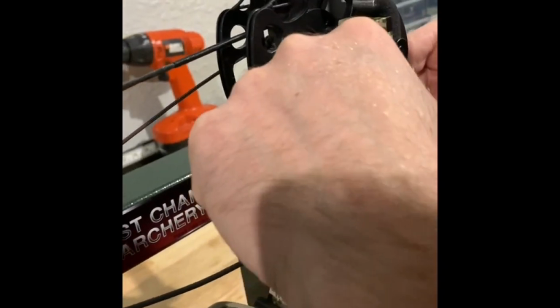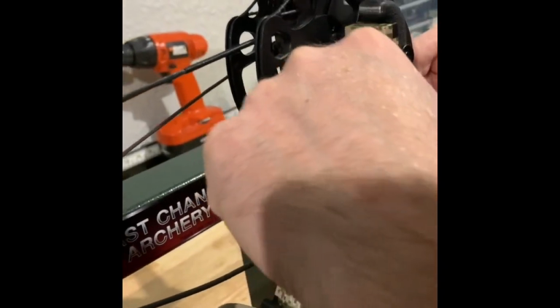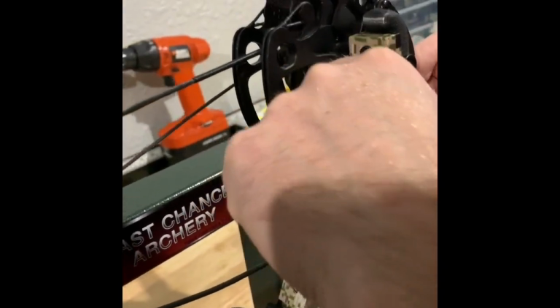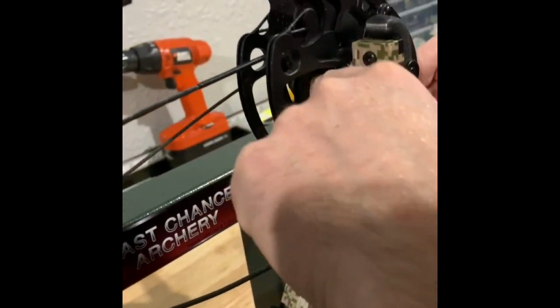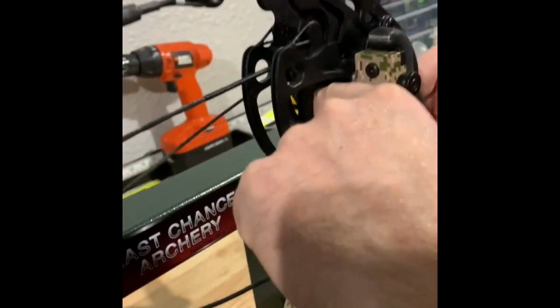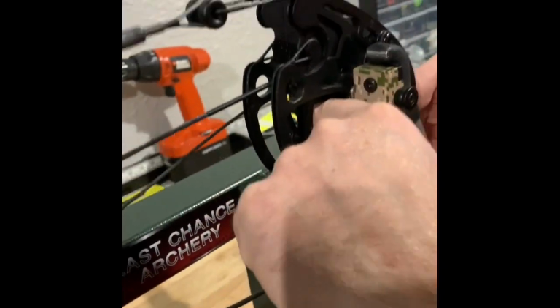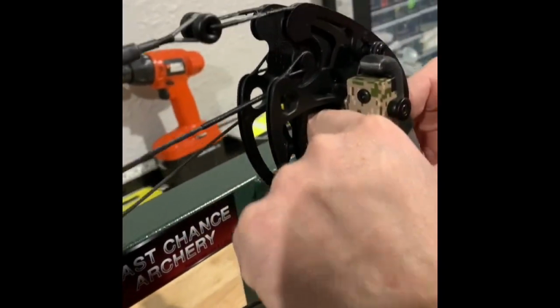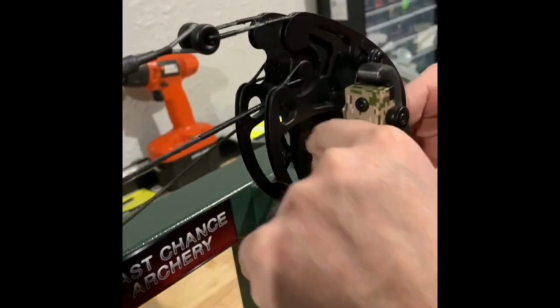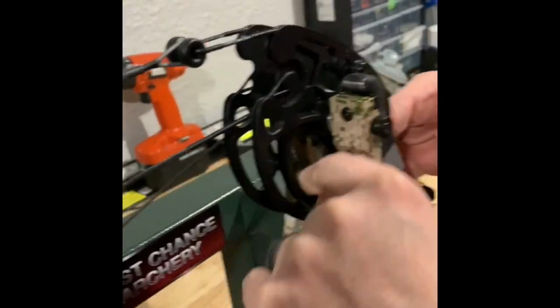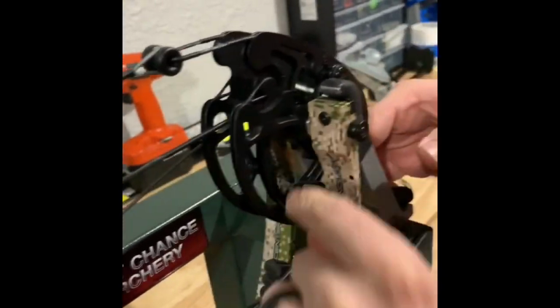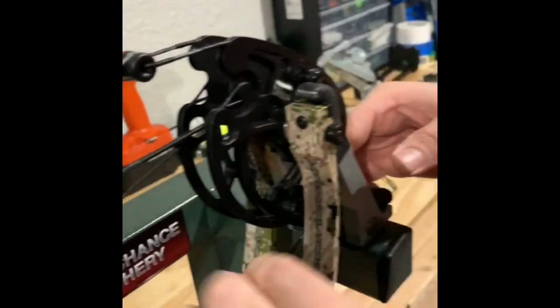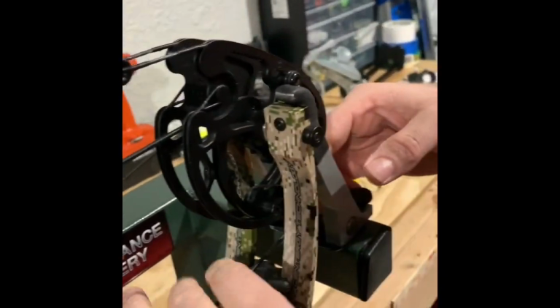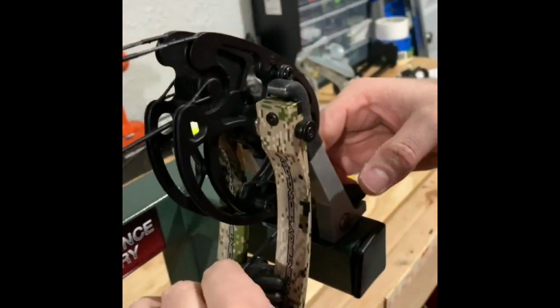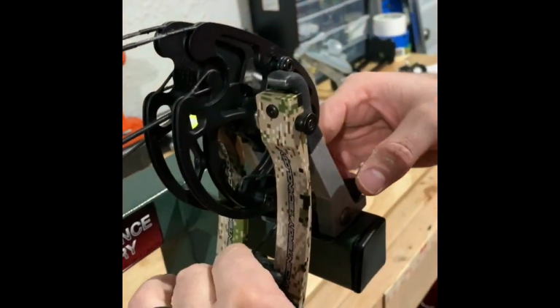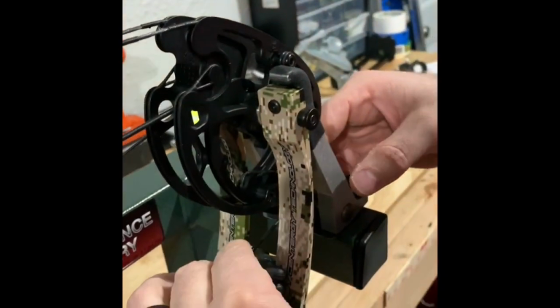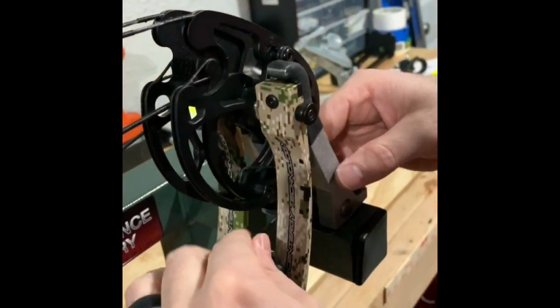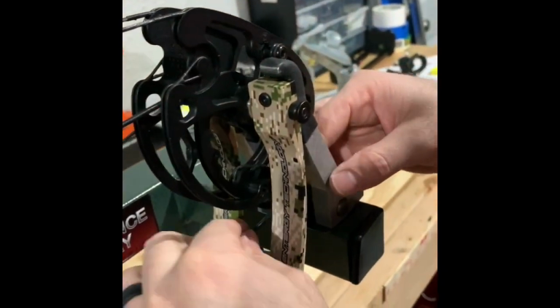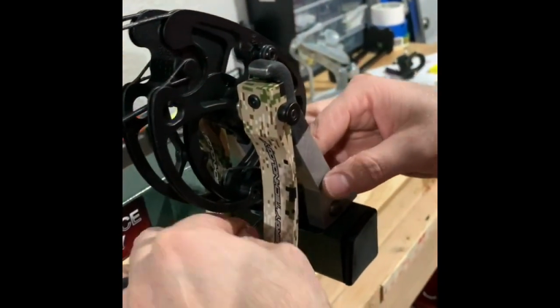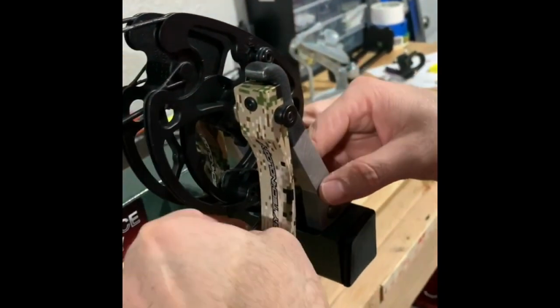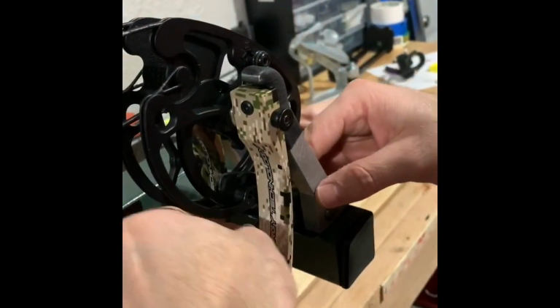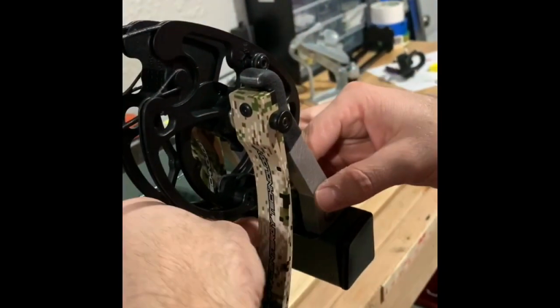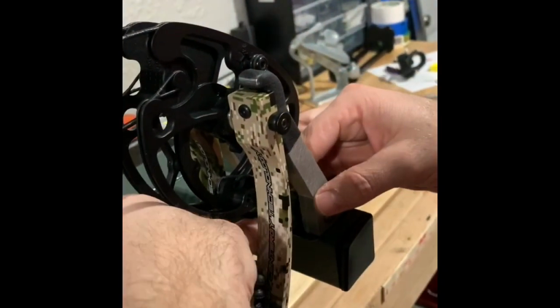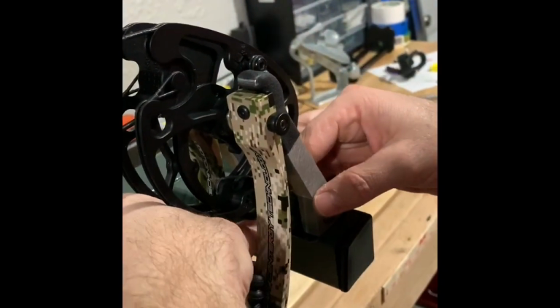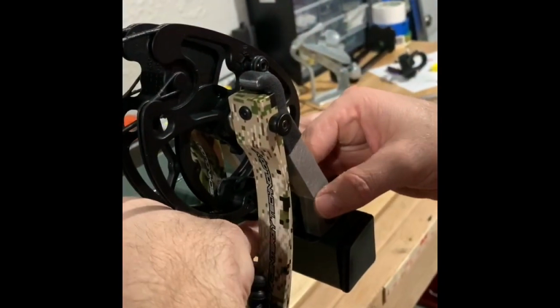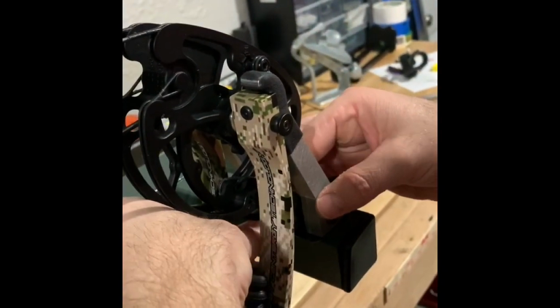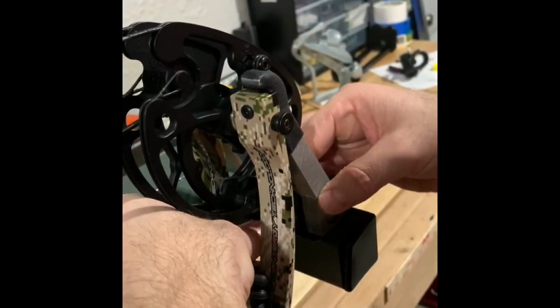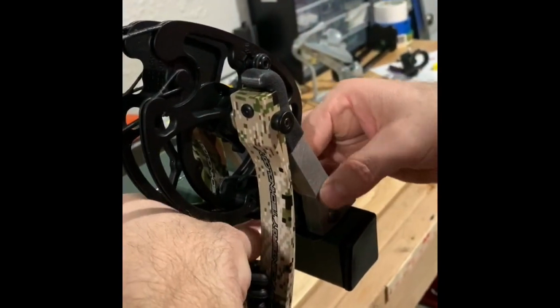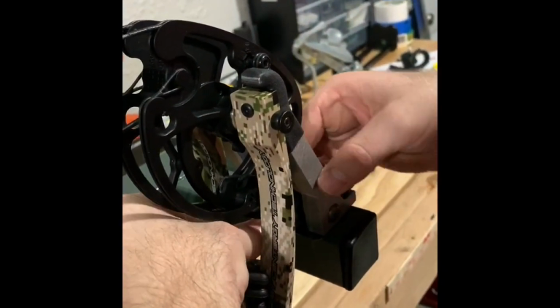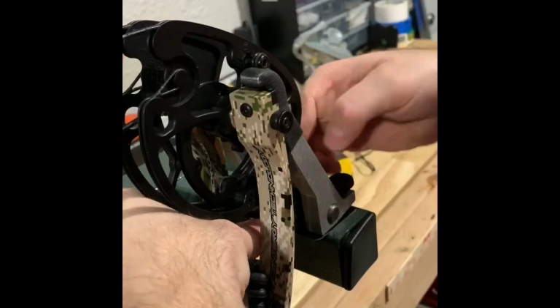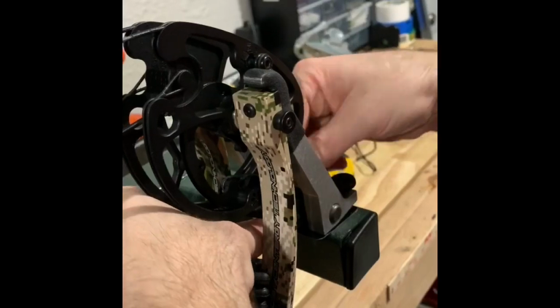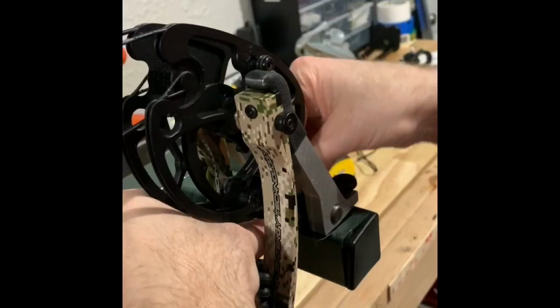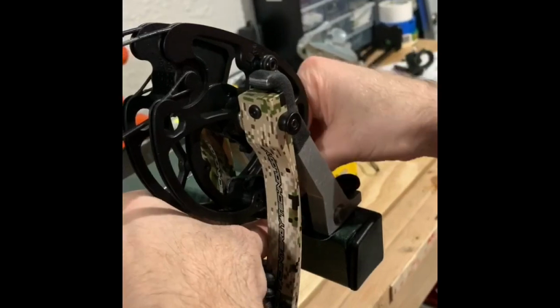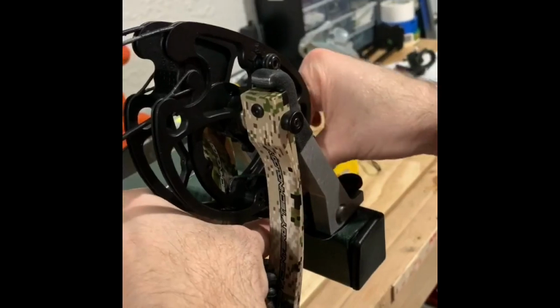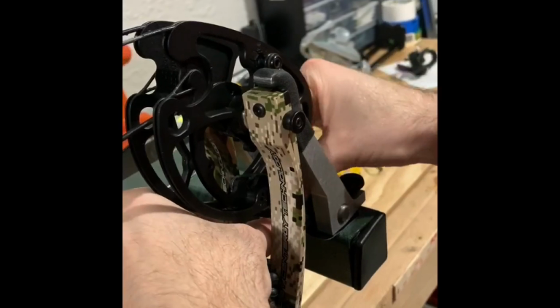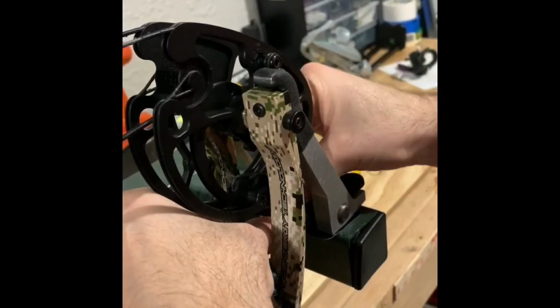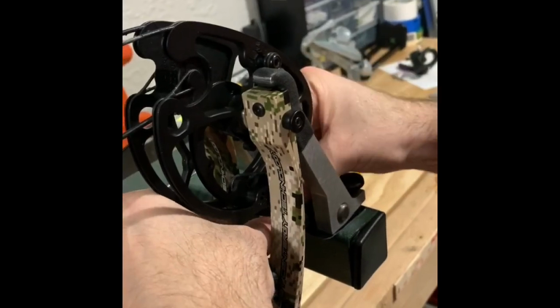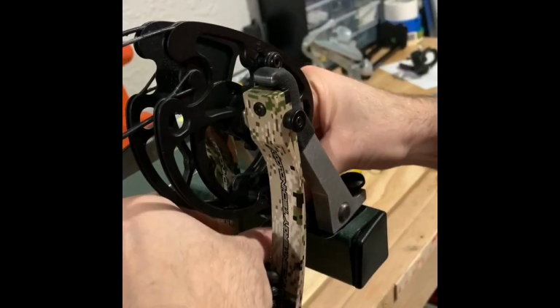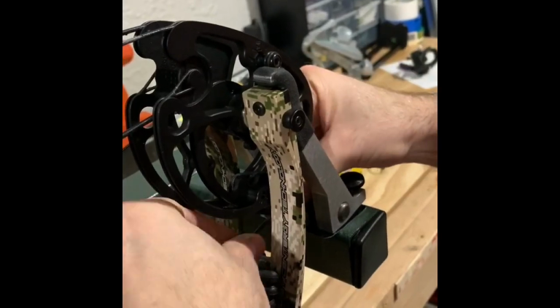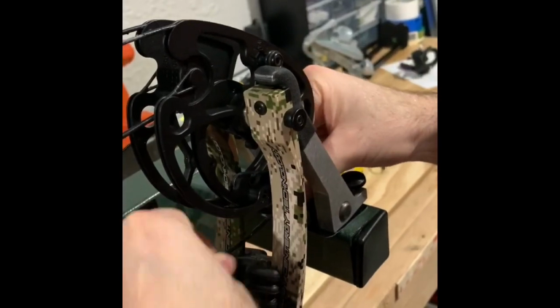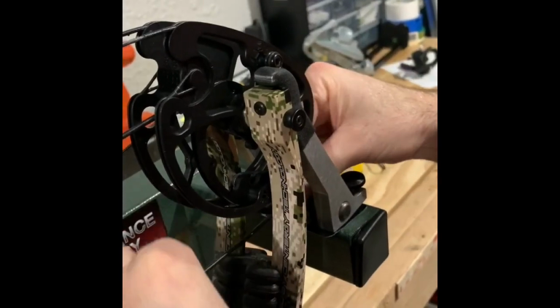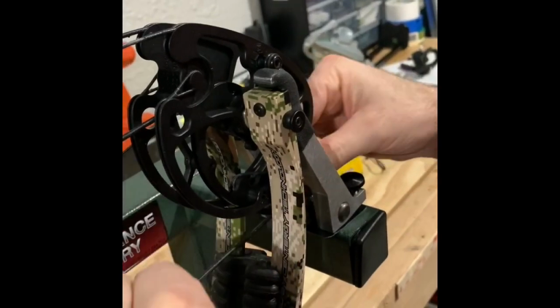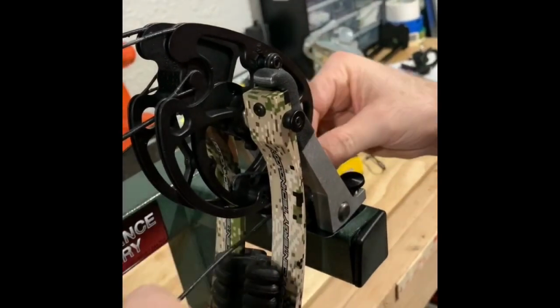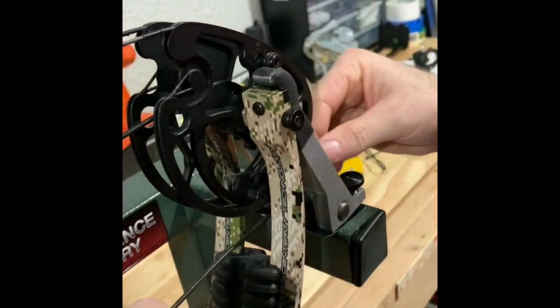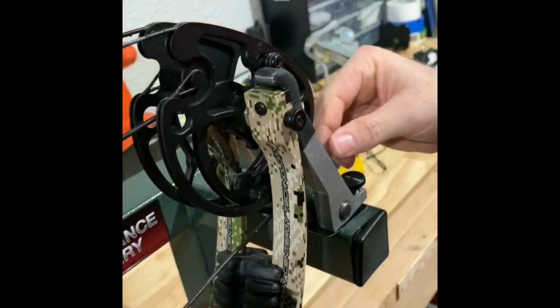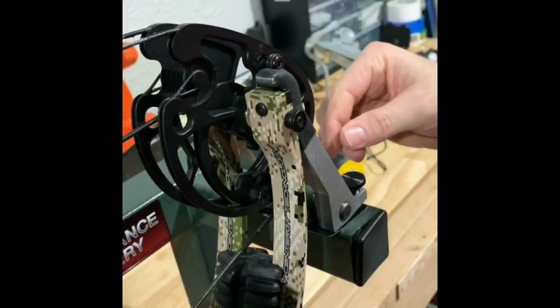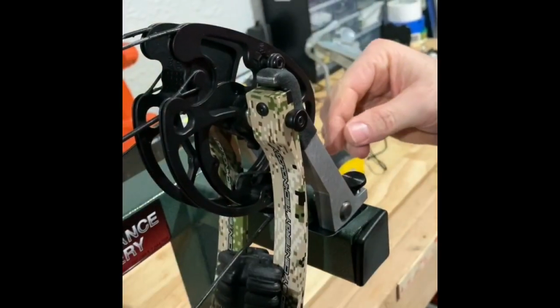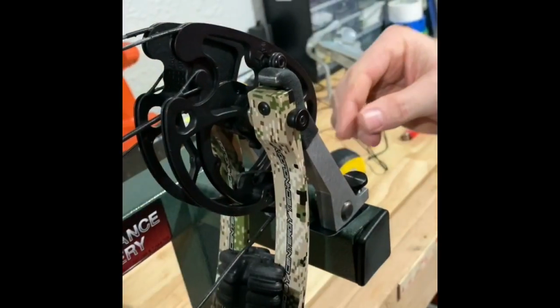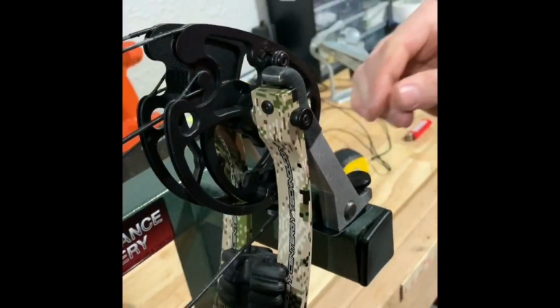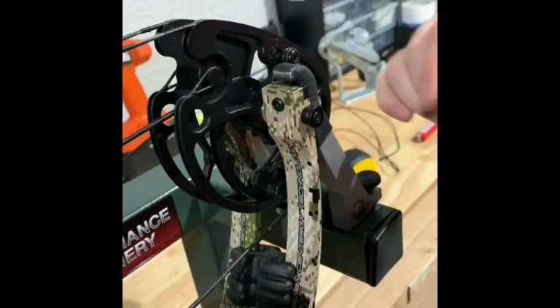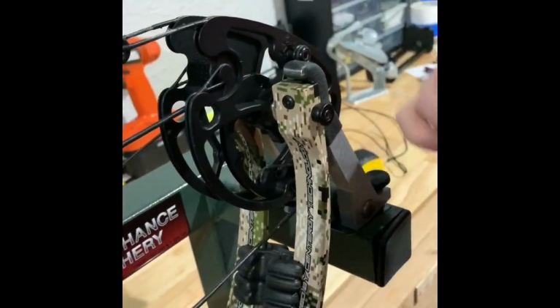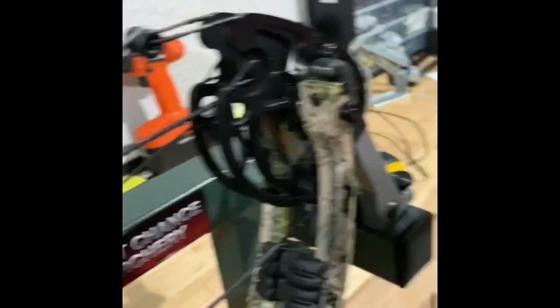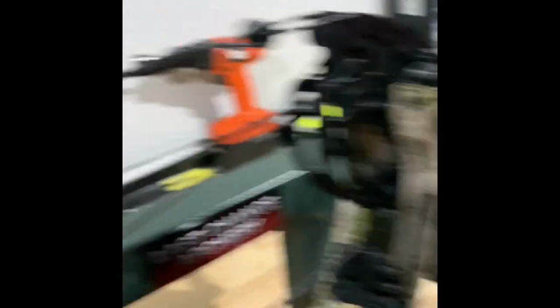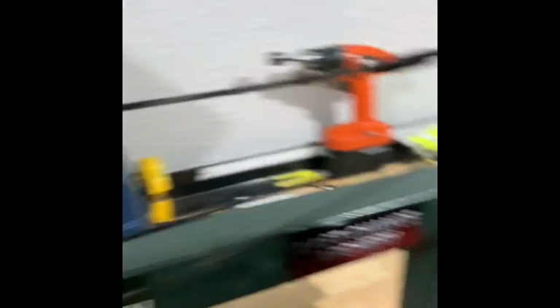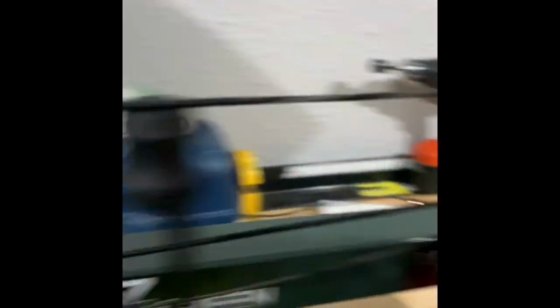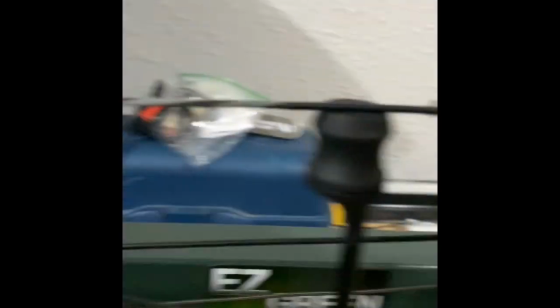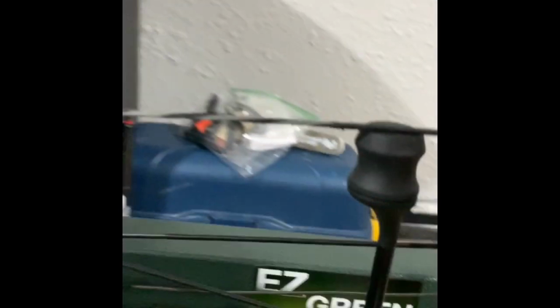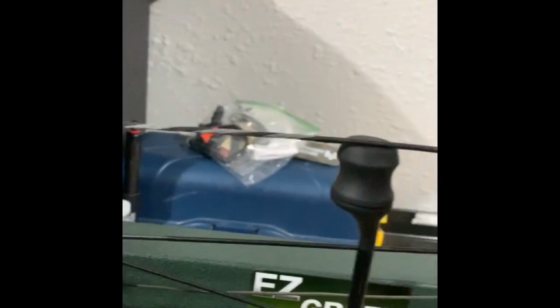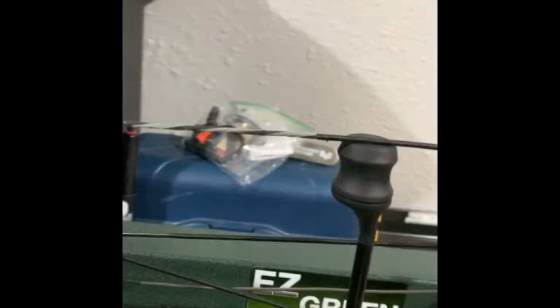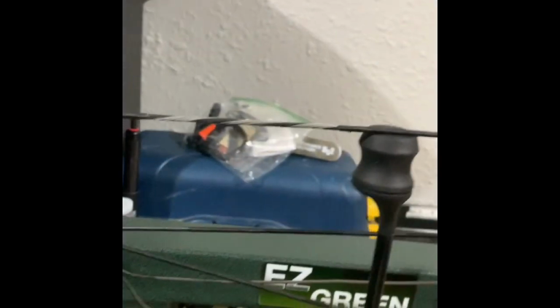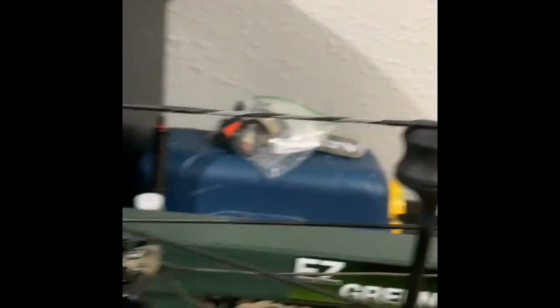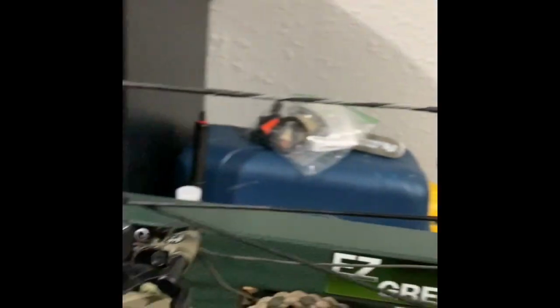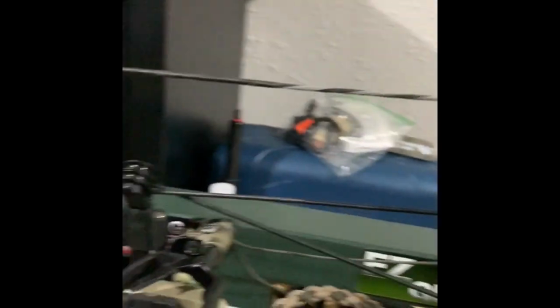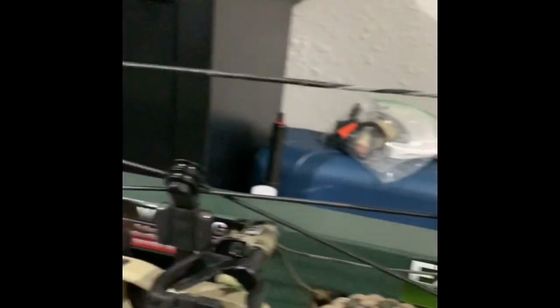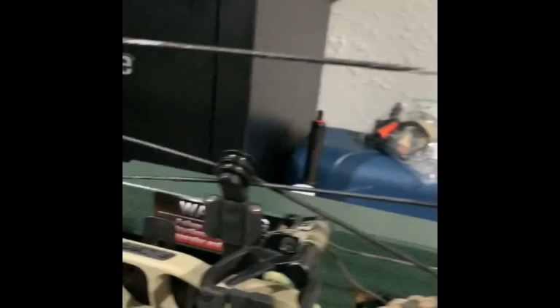I'm pretty sure, as far advanced as the cams were, that one or two twists isn't going to cut it, so I did three.